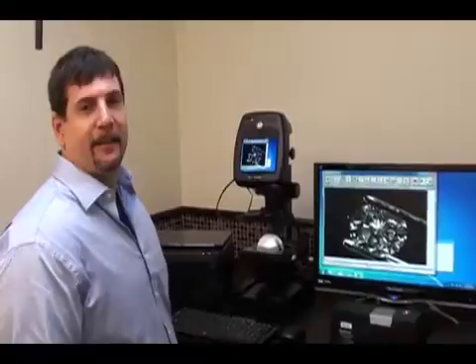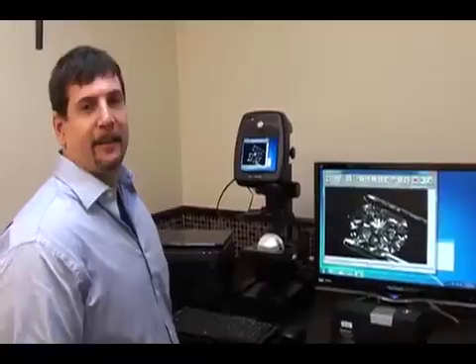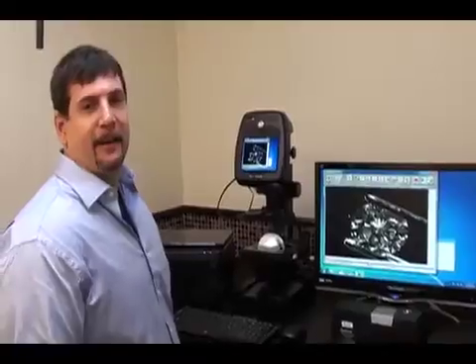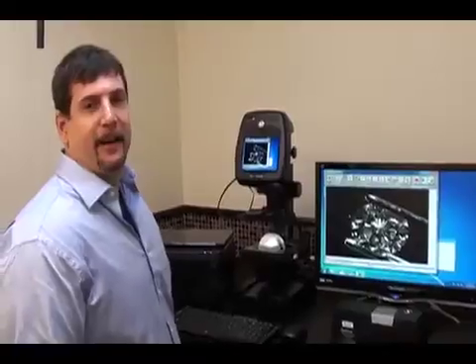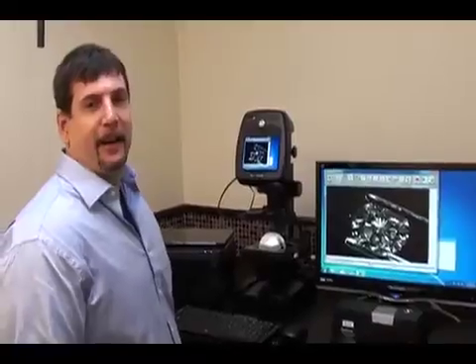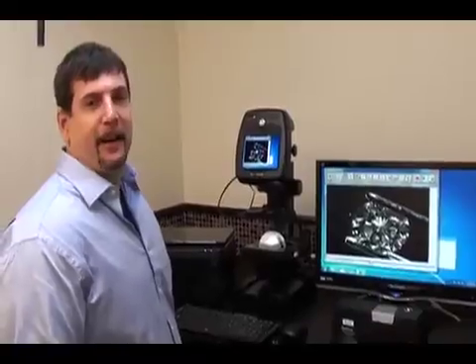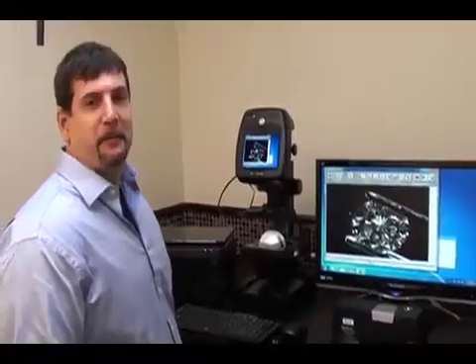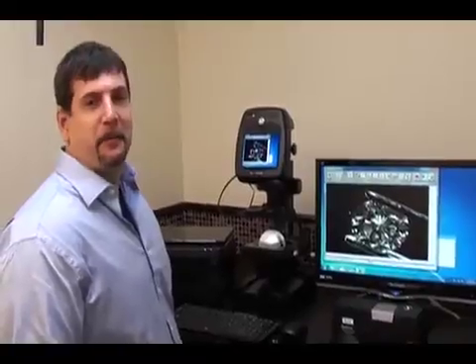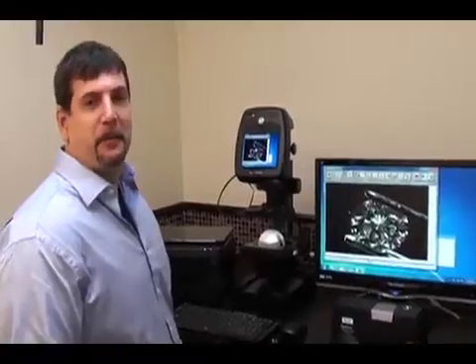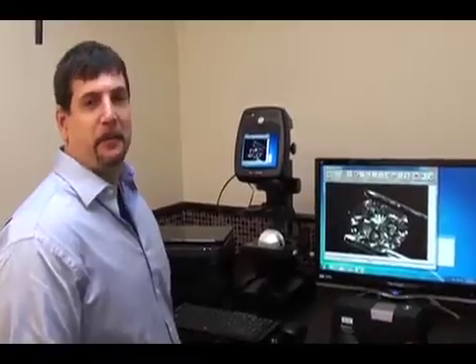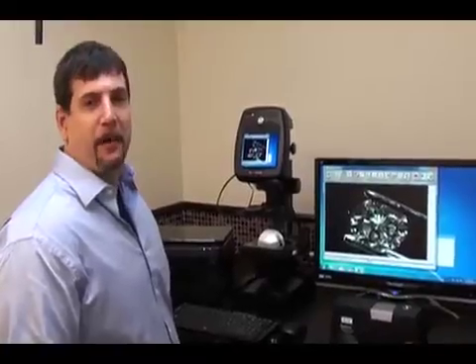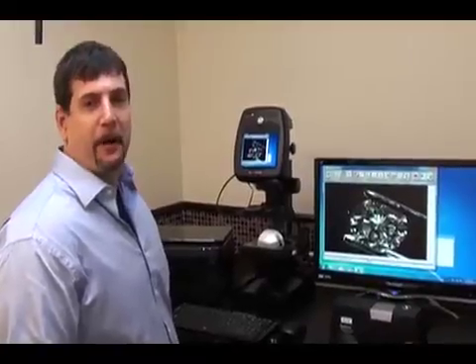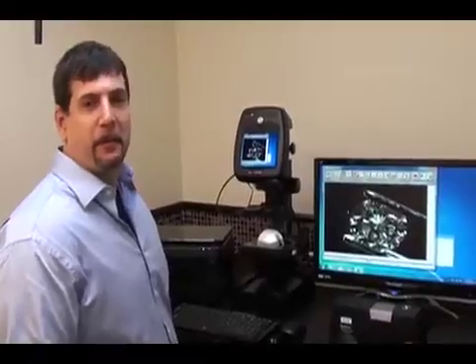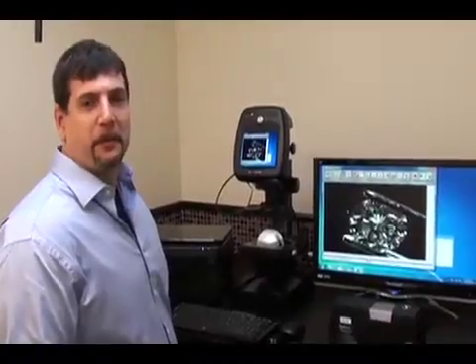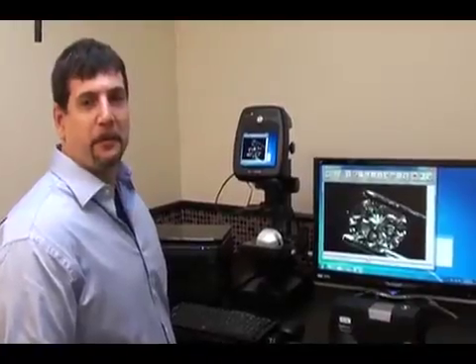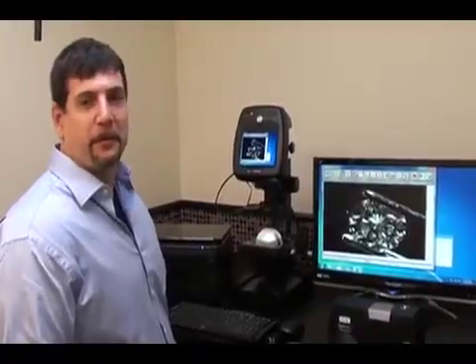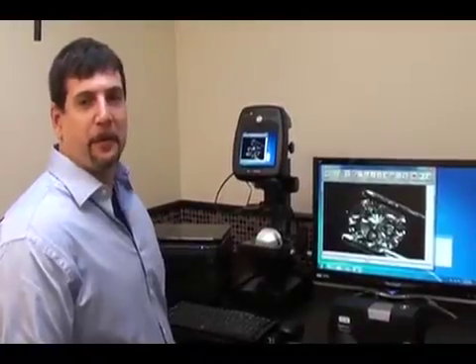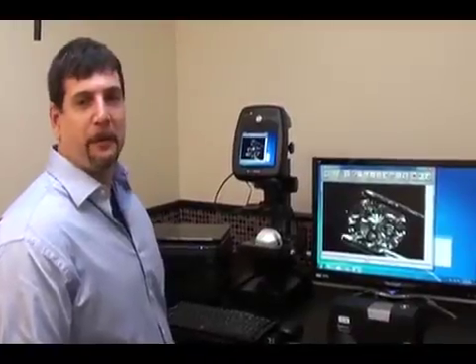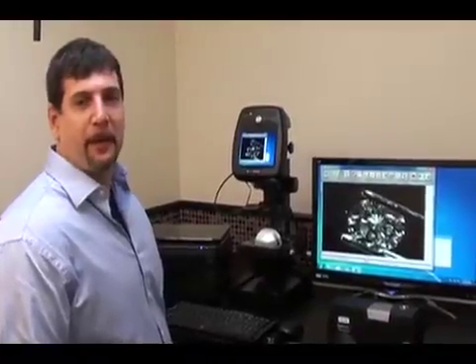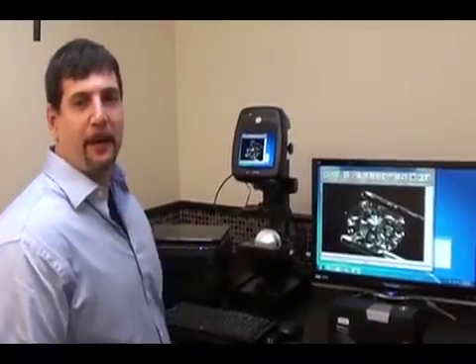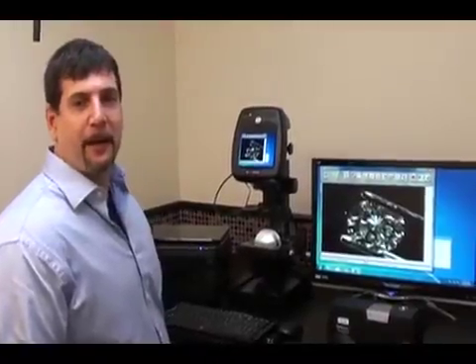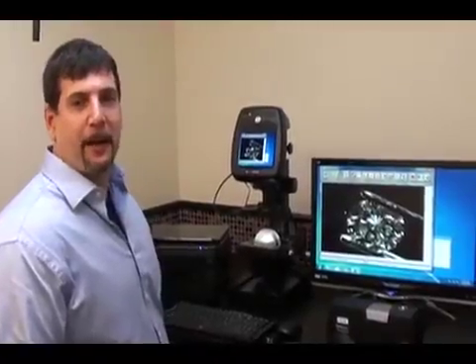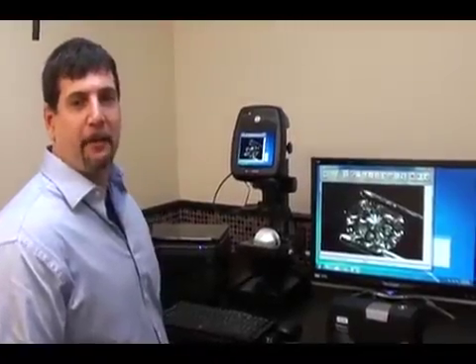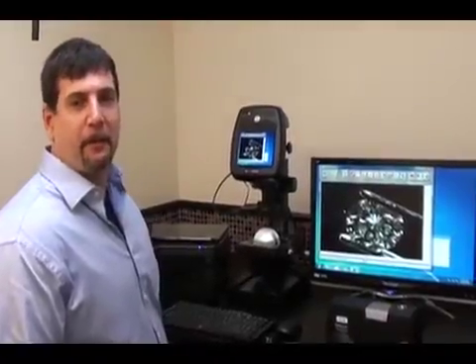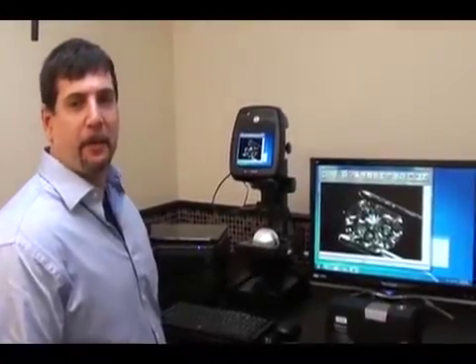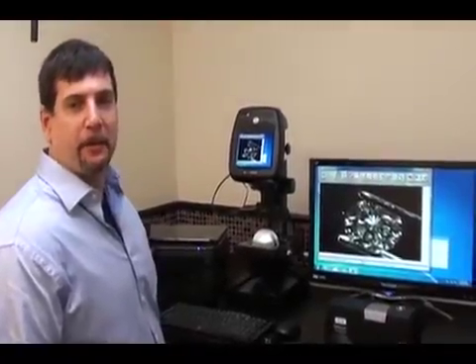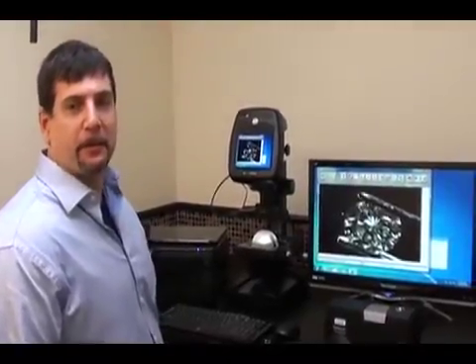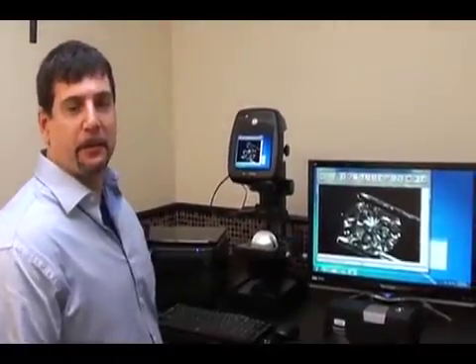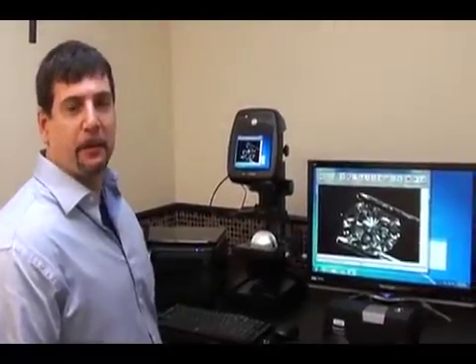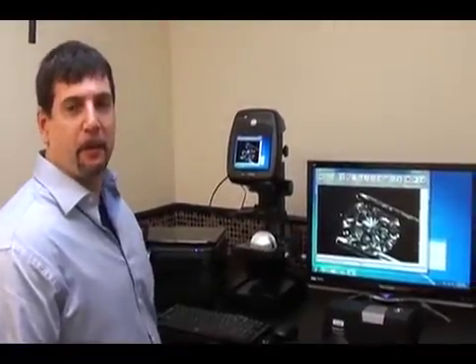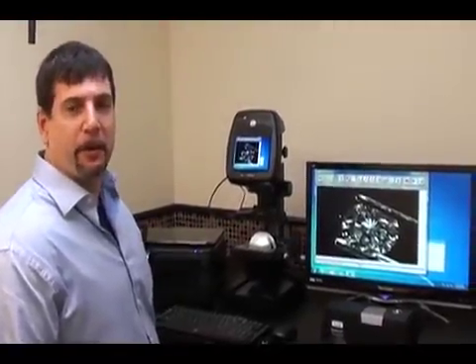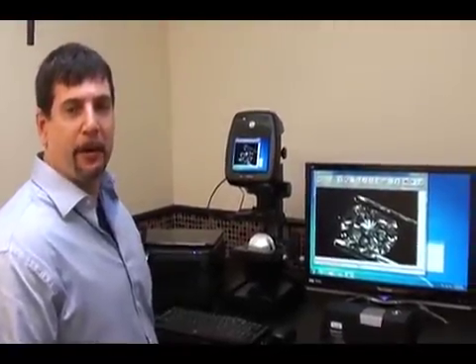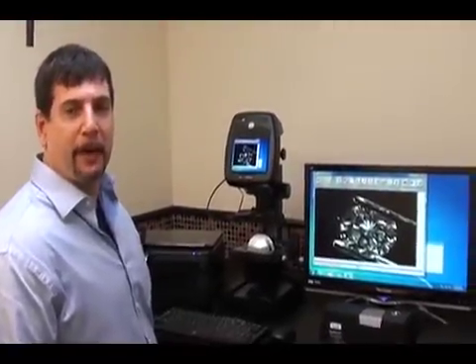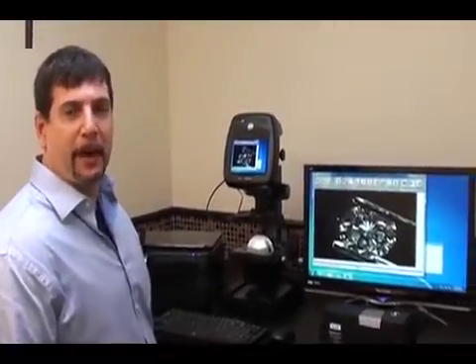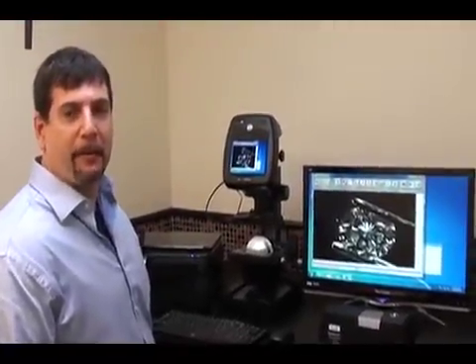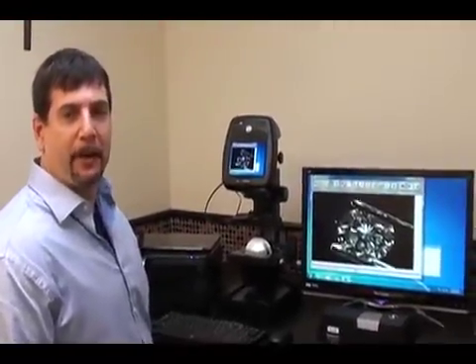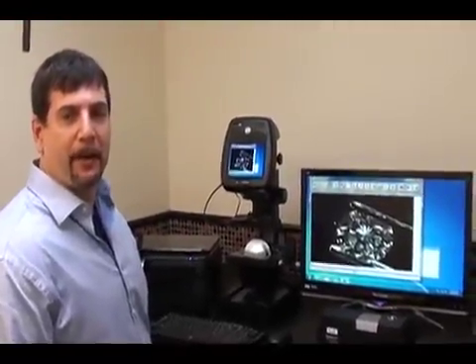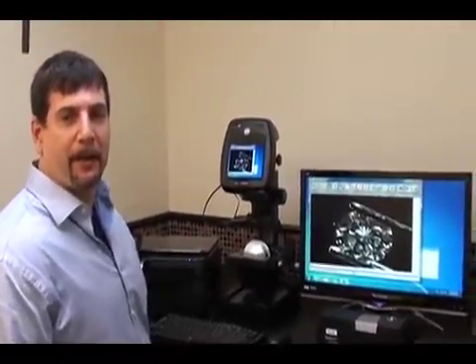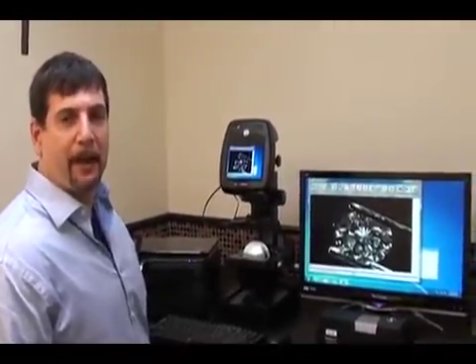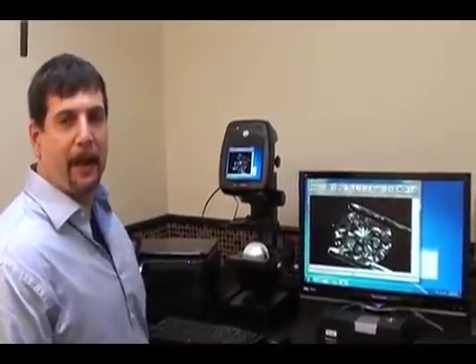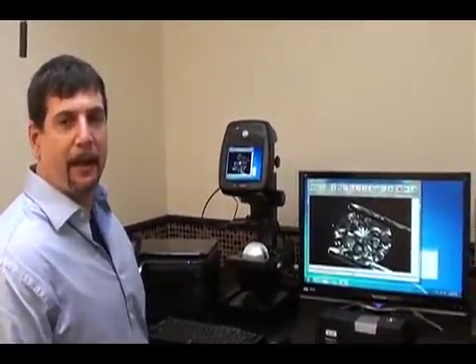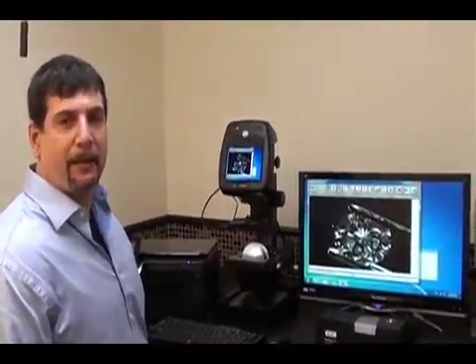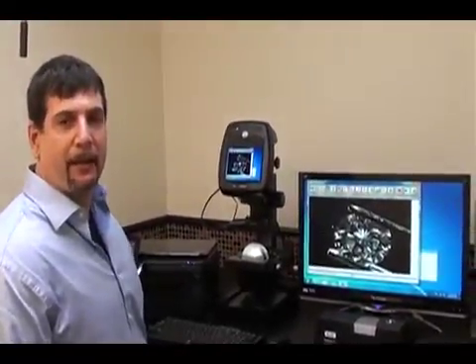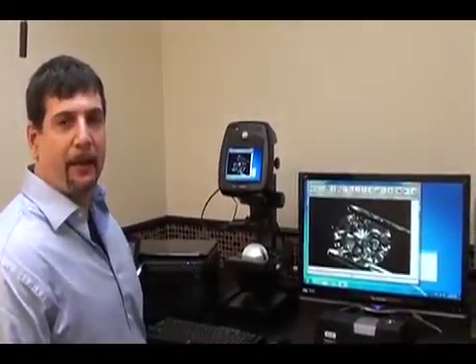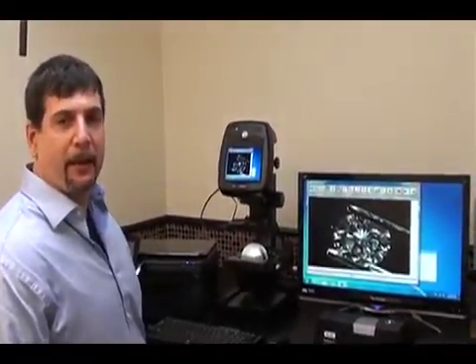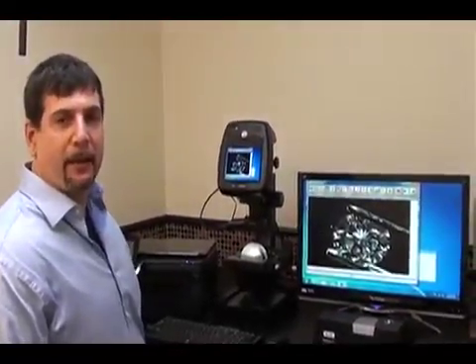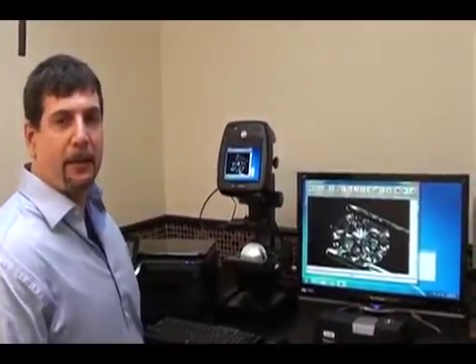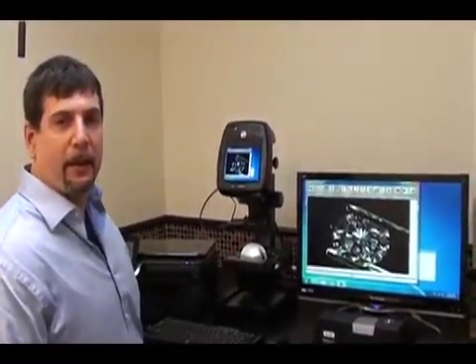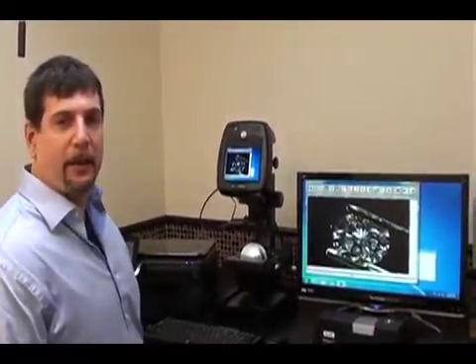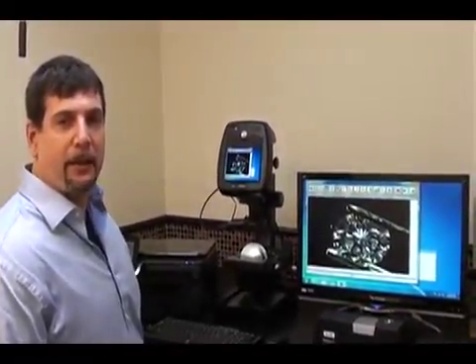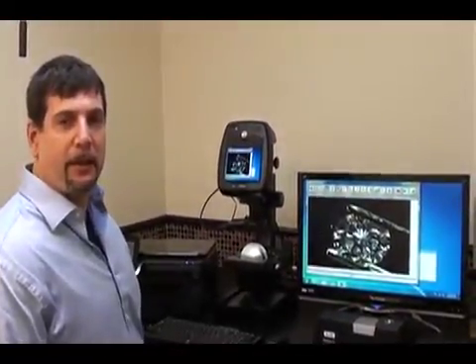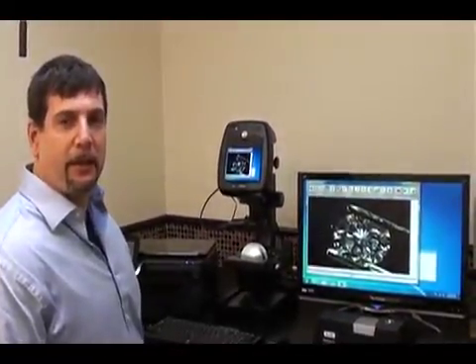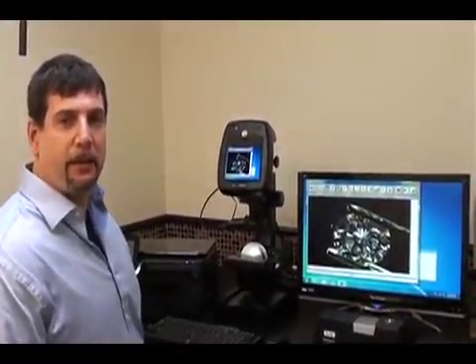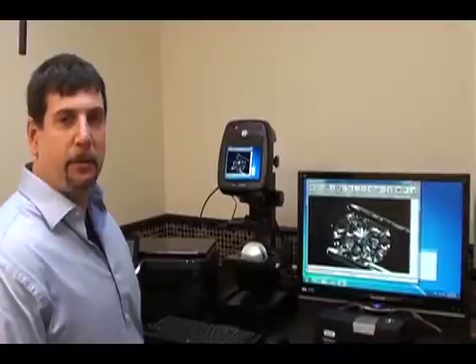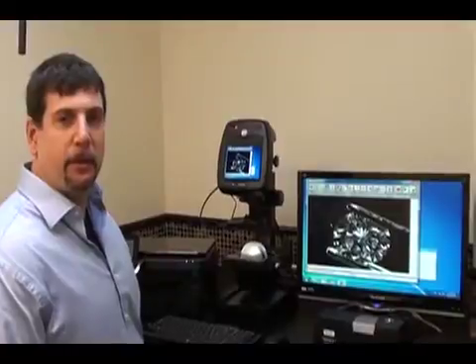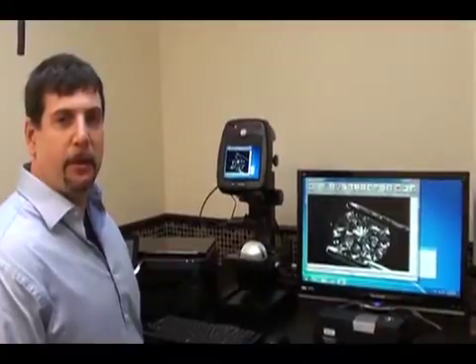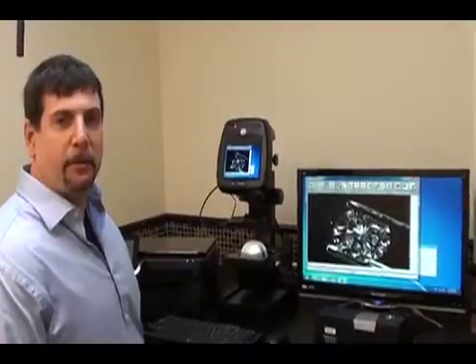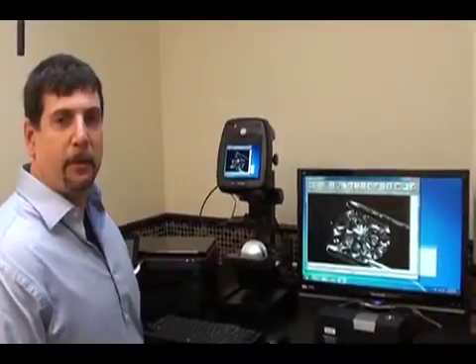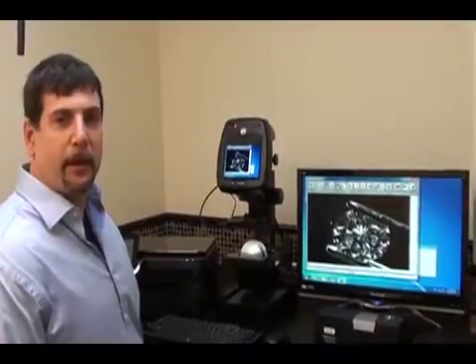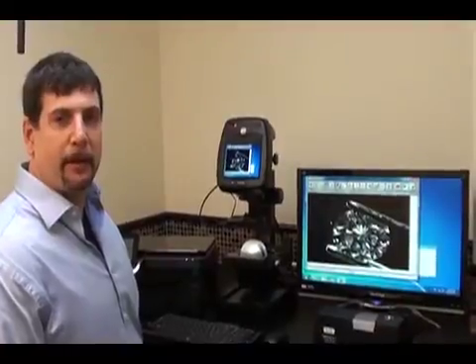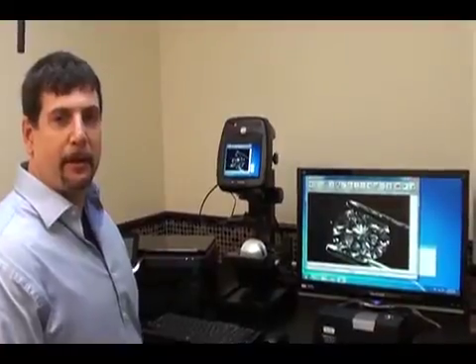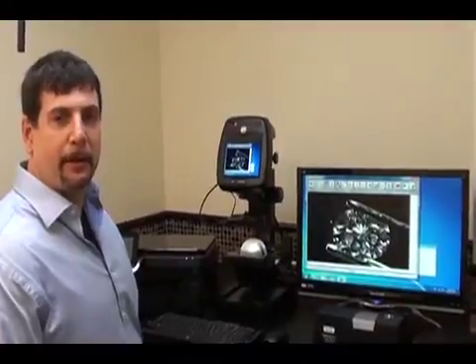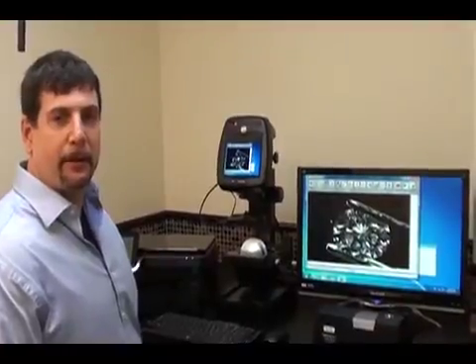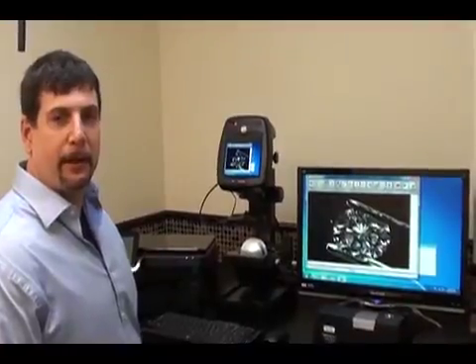Hi, I'm Chris Roberts with Certified Diamond Brokers, and we are in the lab again today so I can teach you a little bit about clarity.